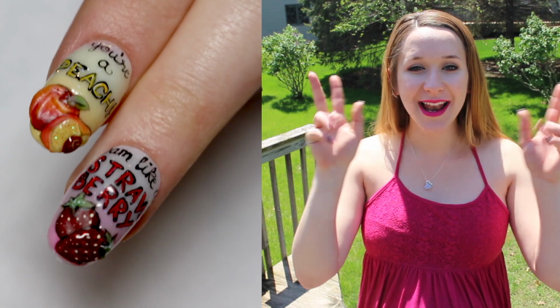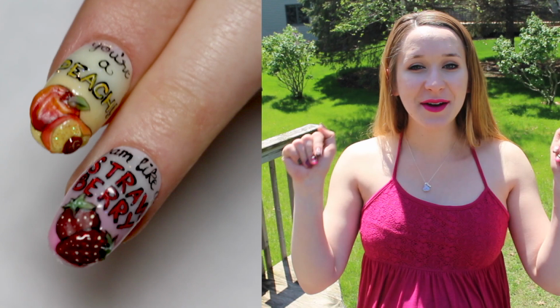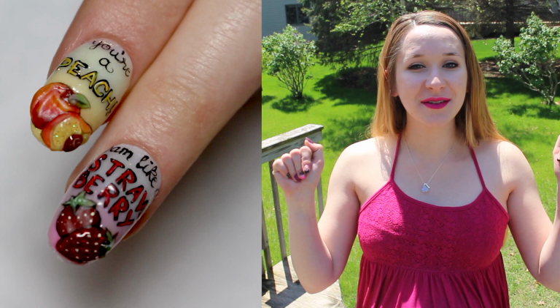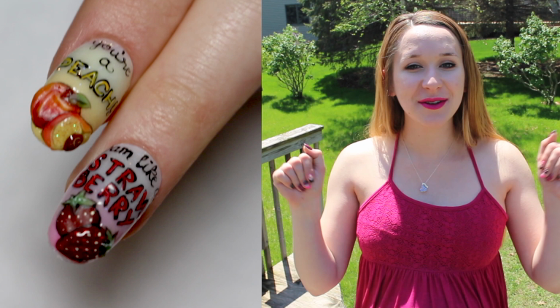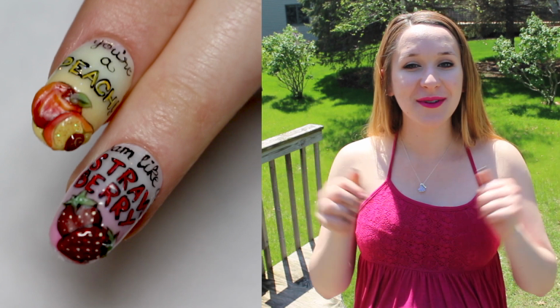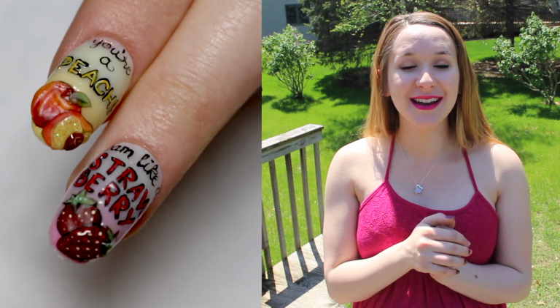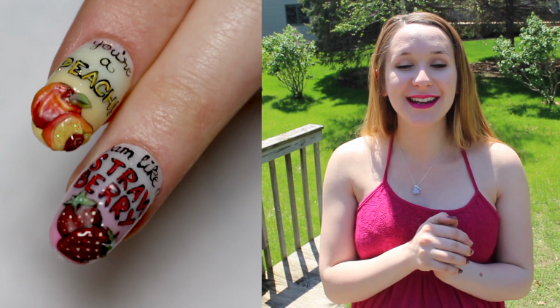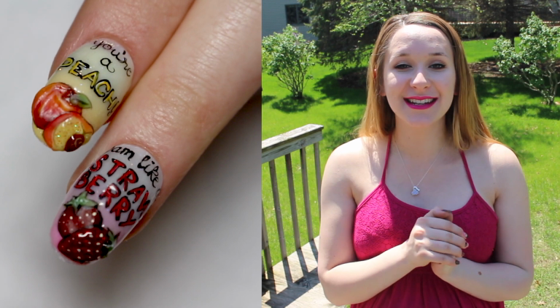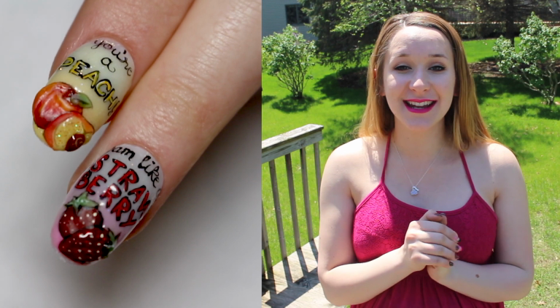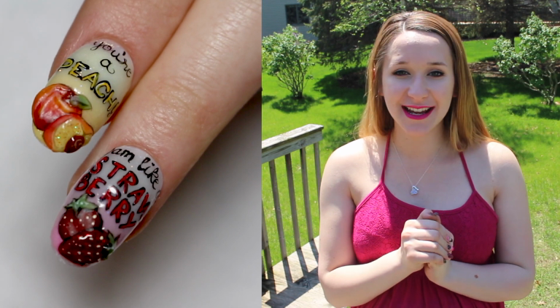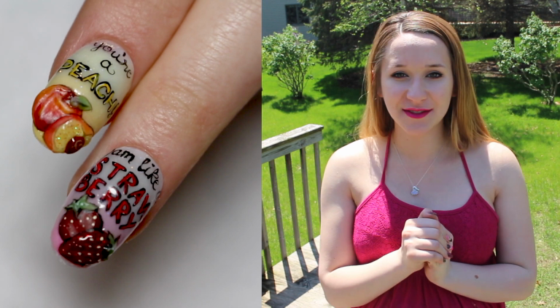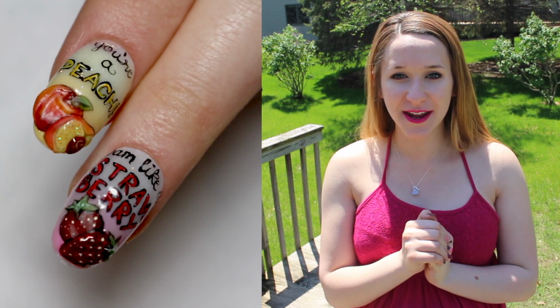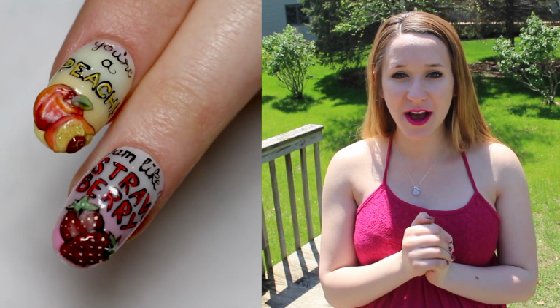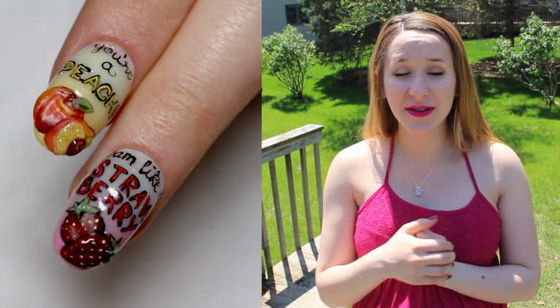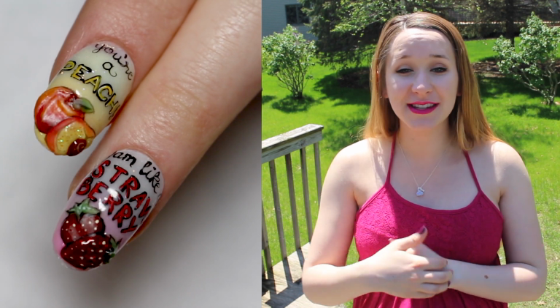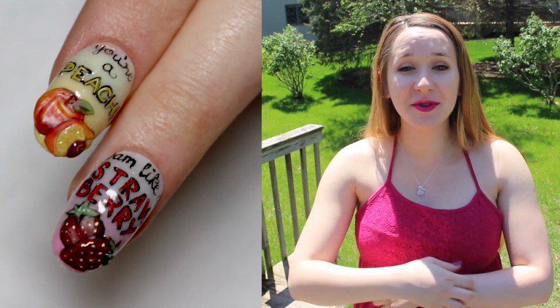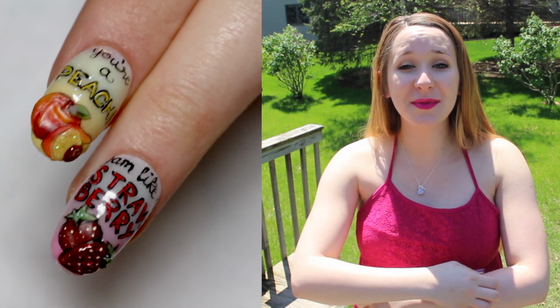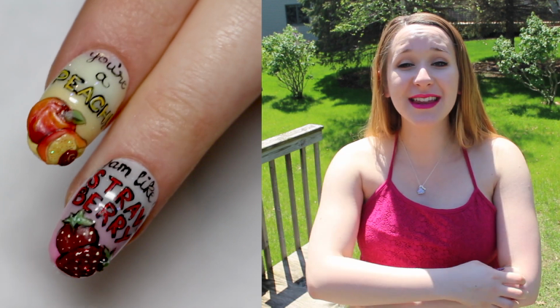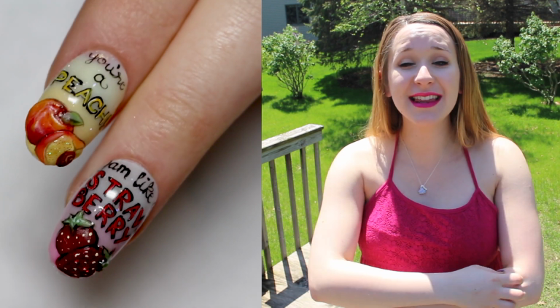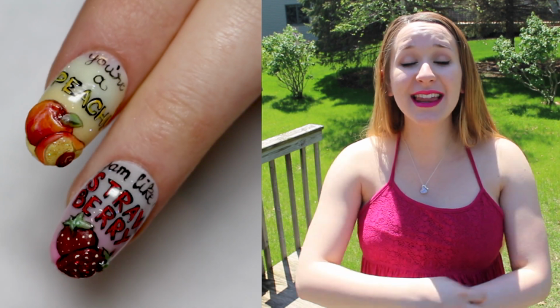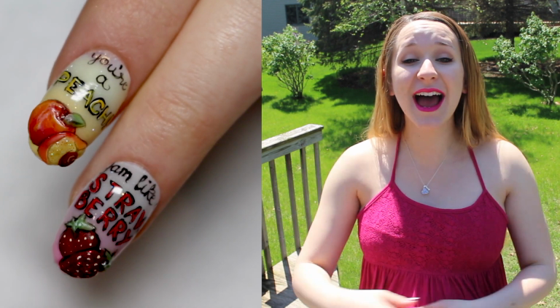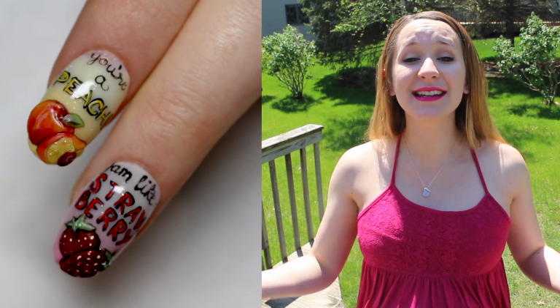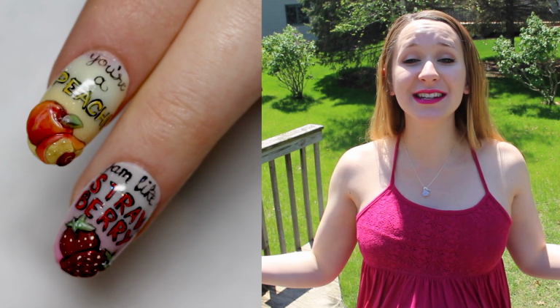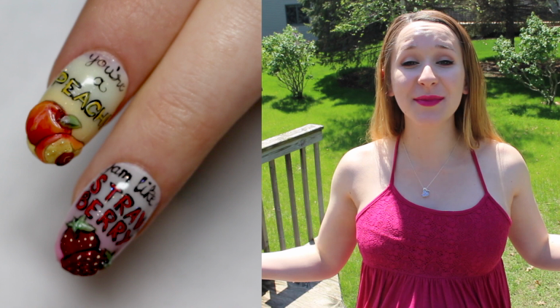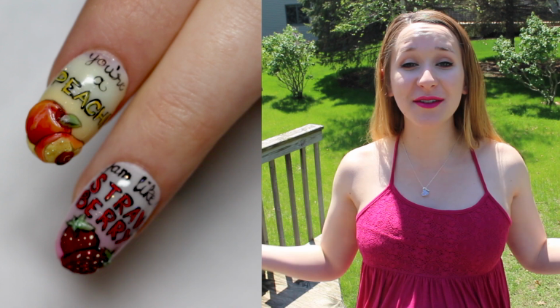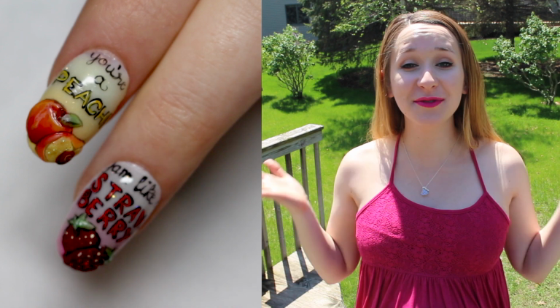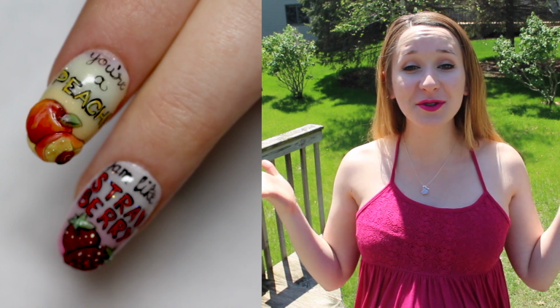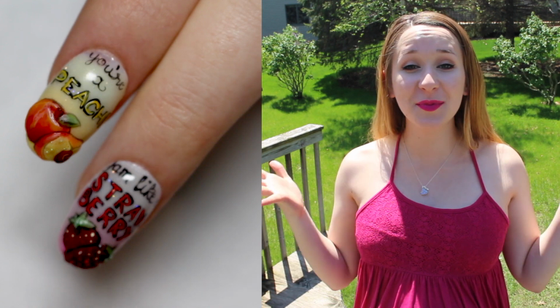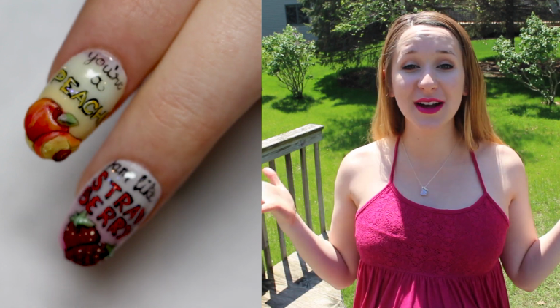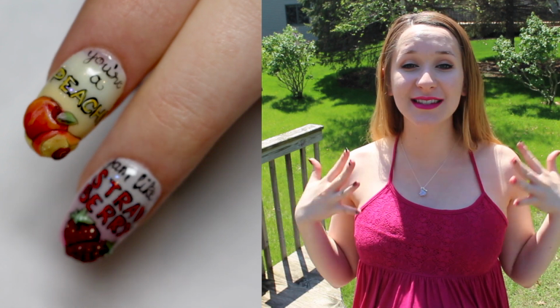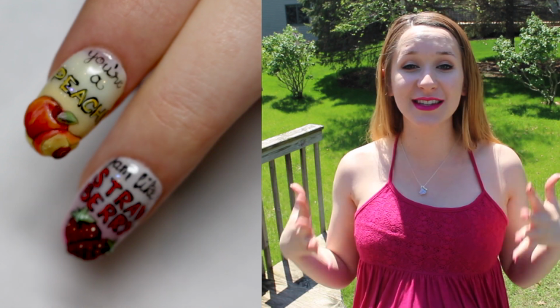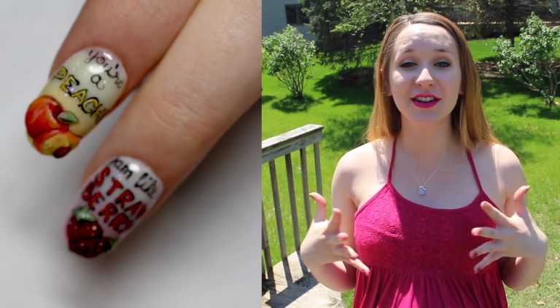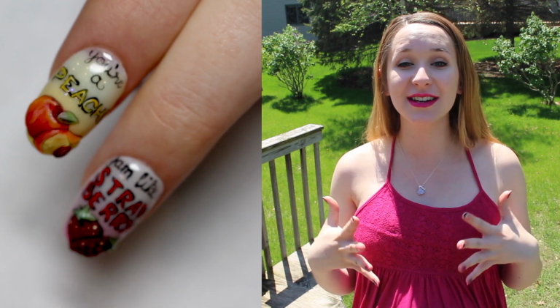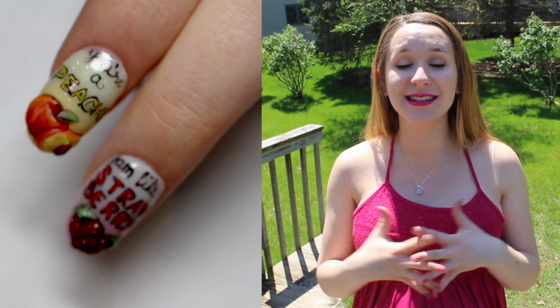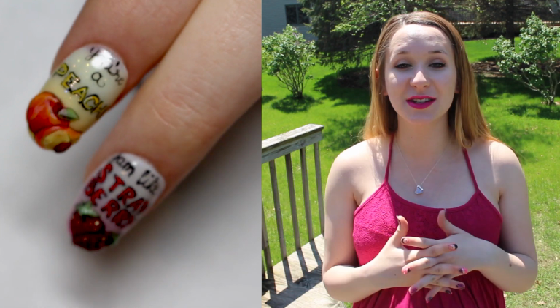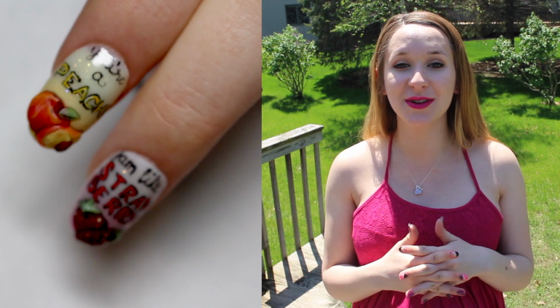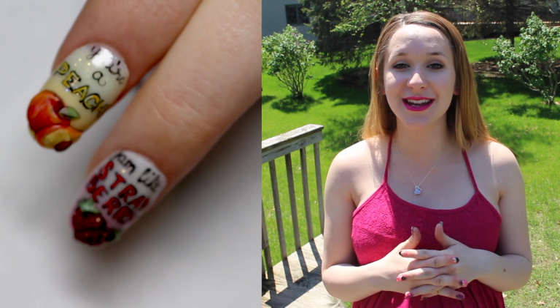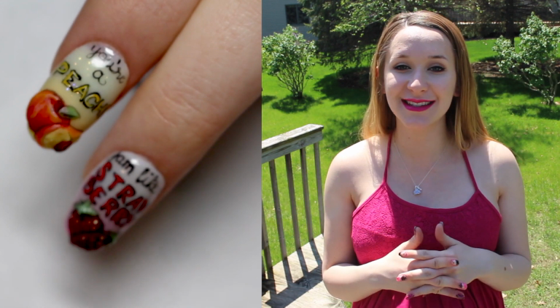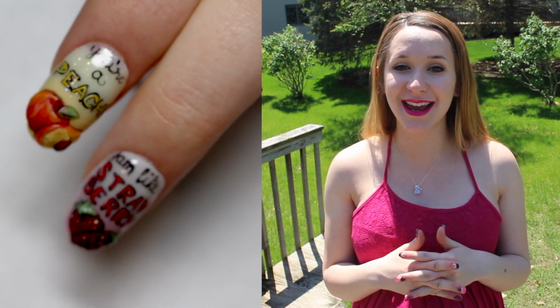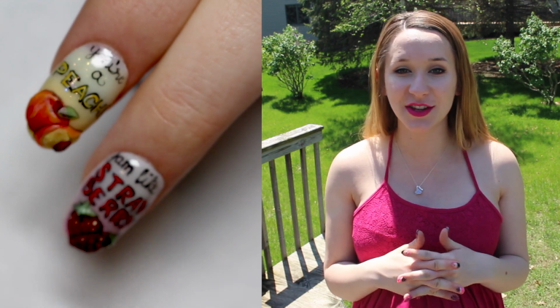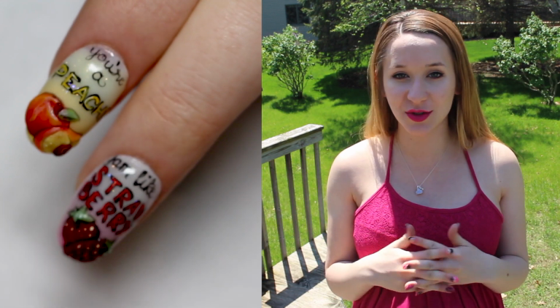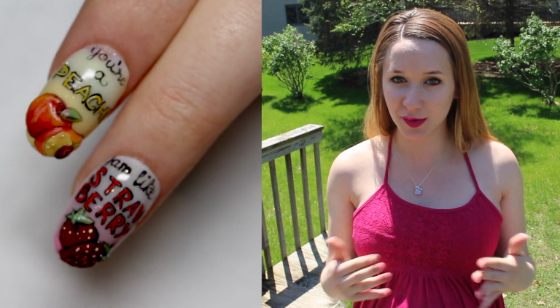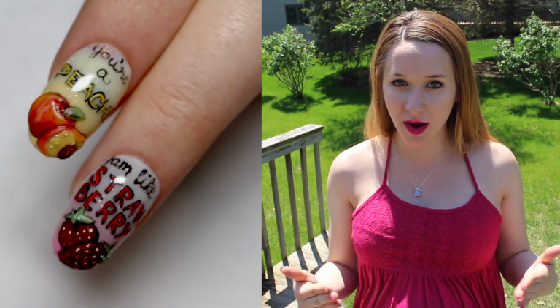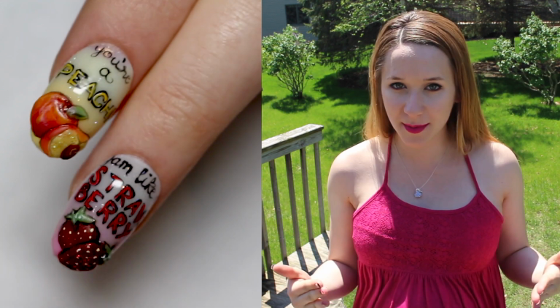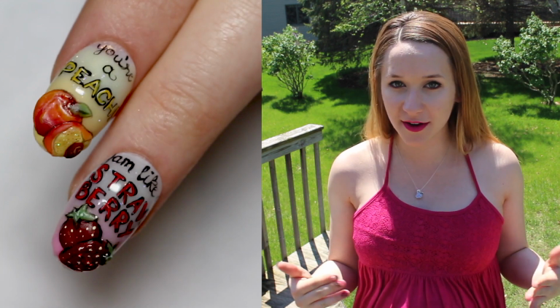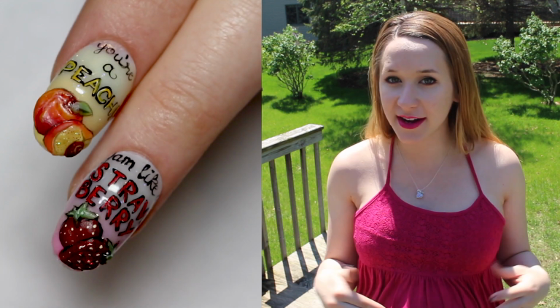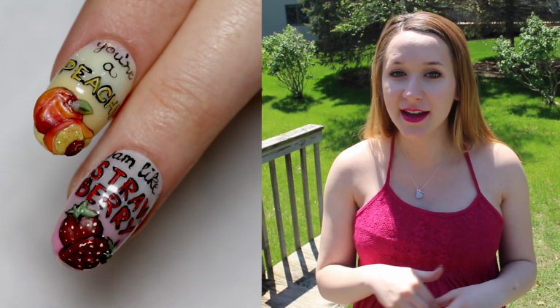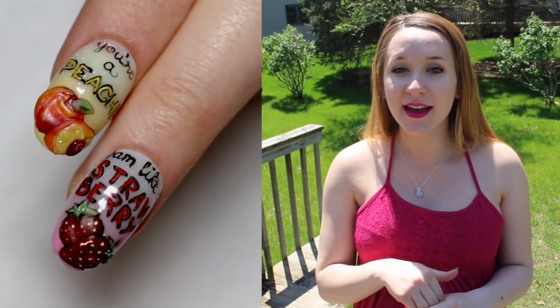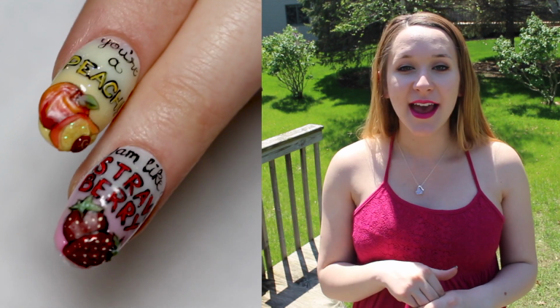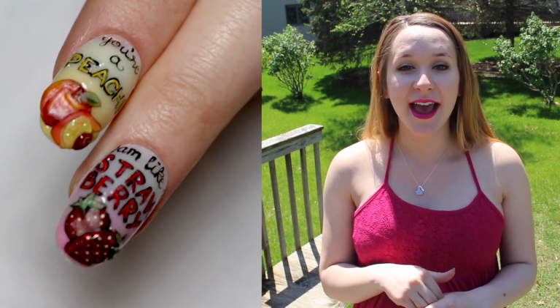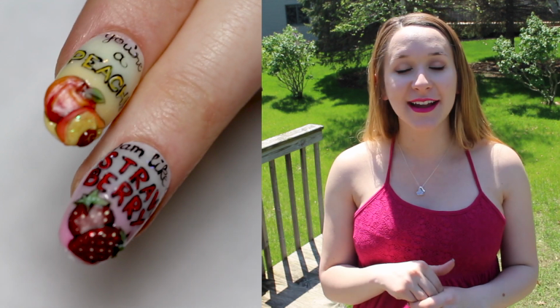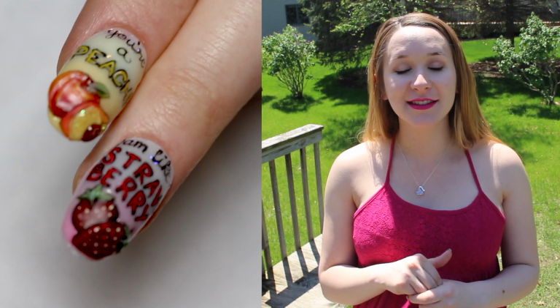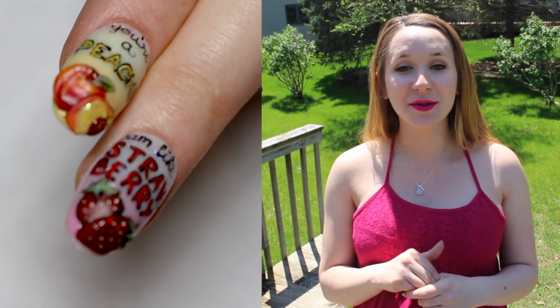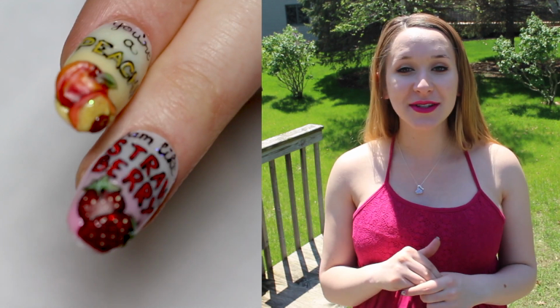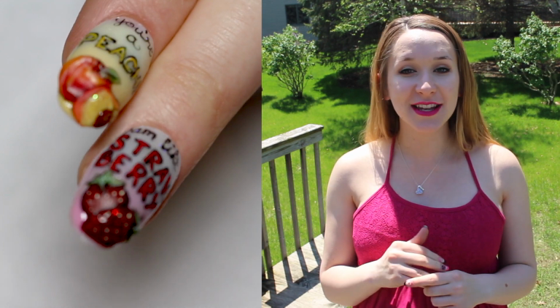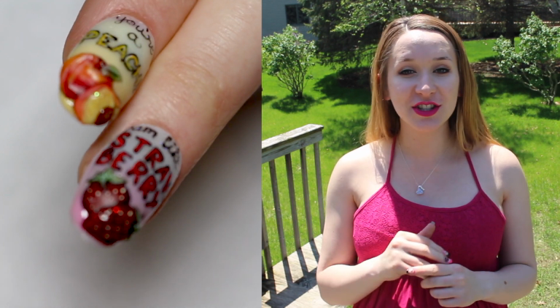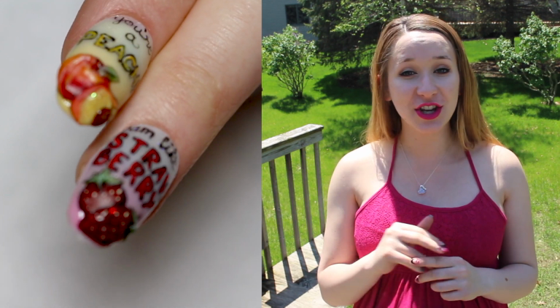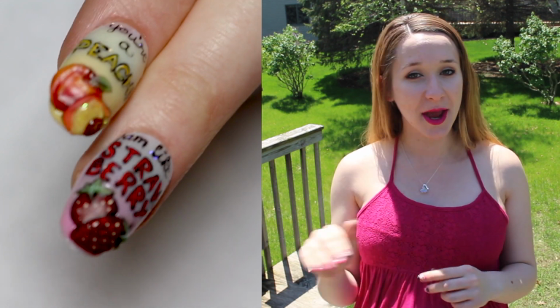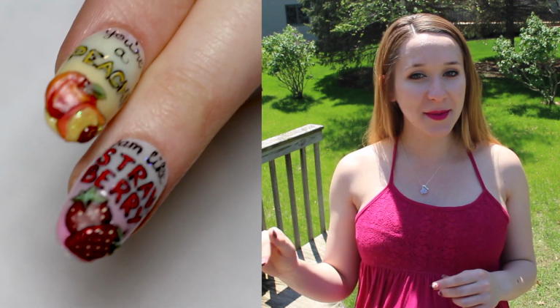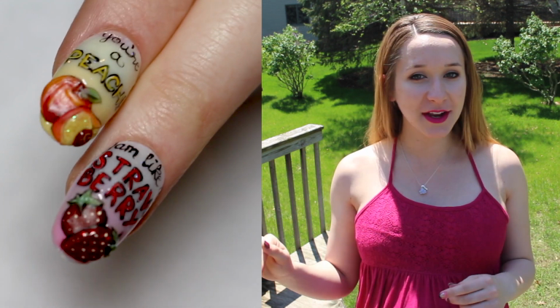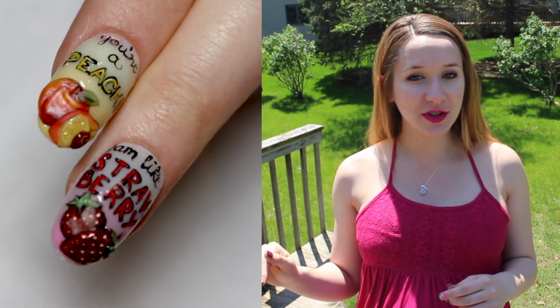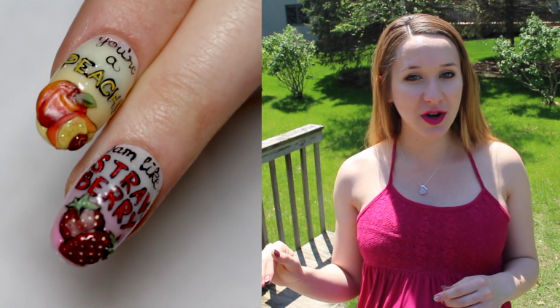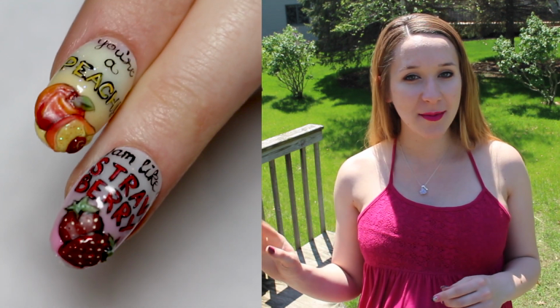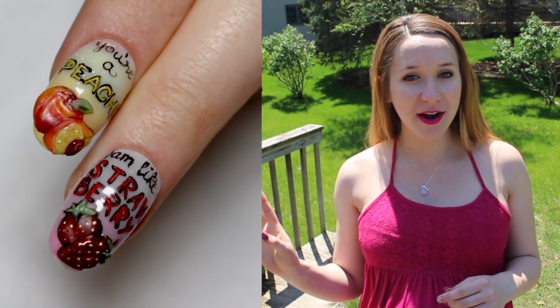Hello everyone! In today's video, this will be the last of my fruit pun series! This one is a strawberry, and so it says 'Jam Like a Strawberry.'